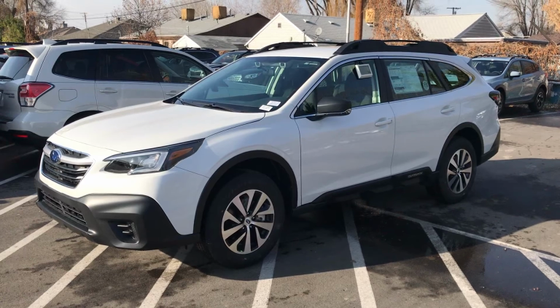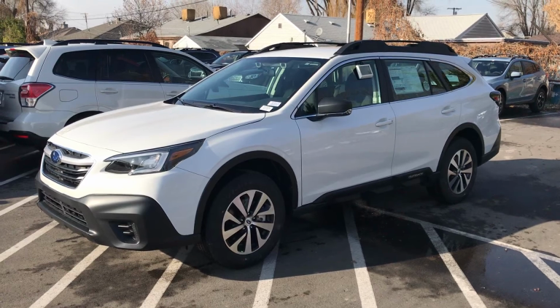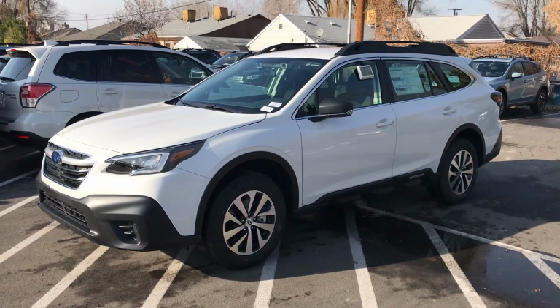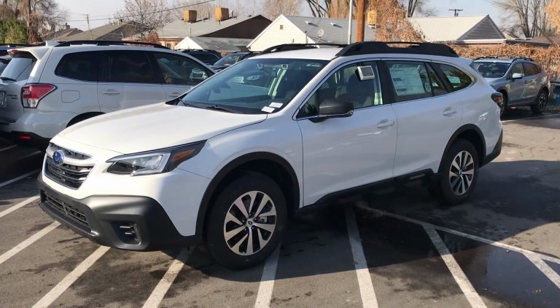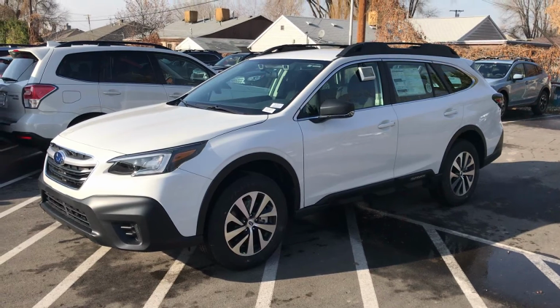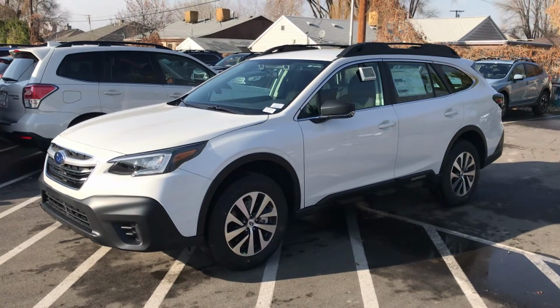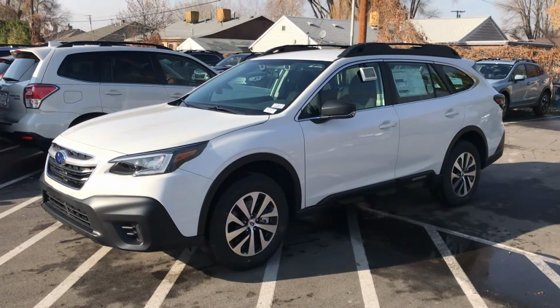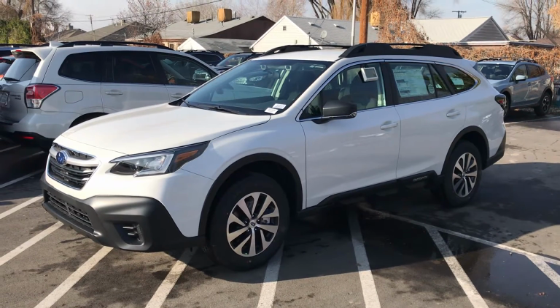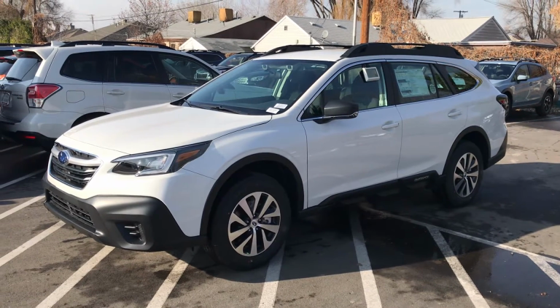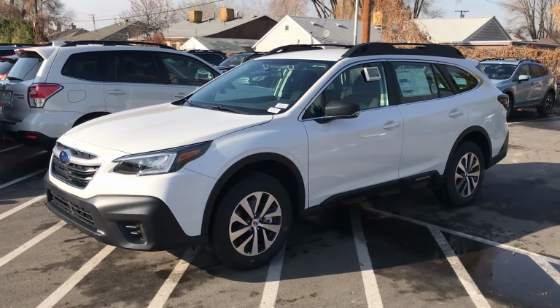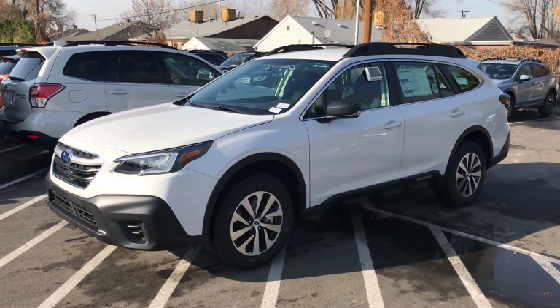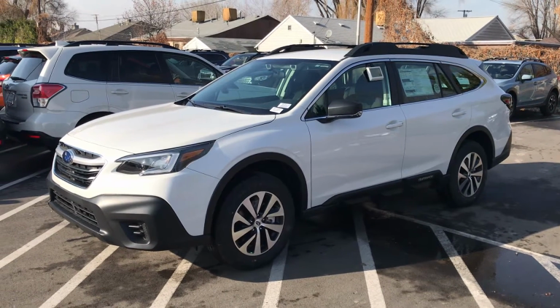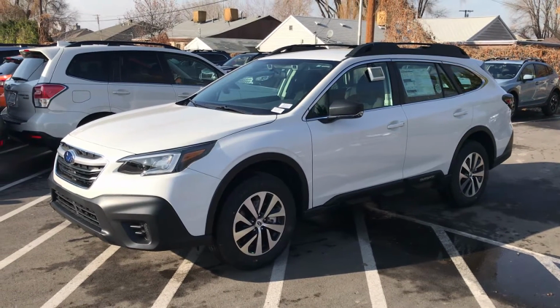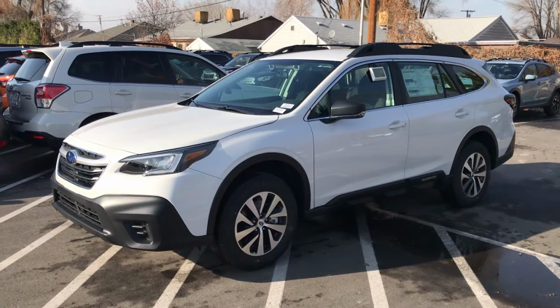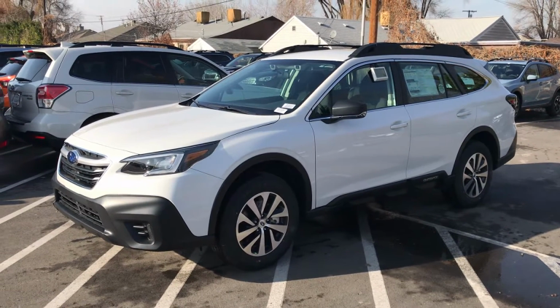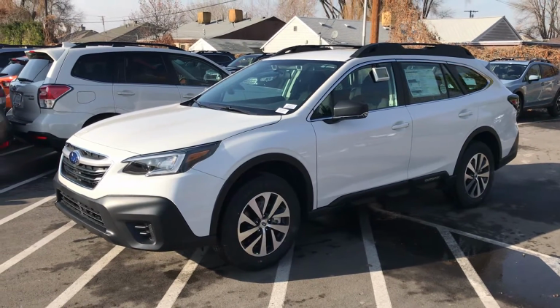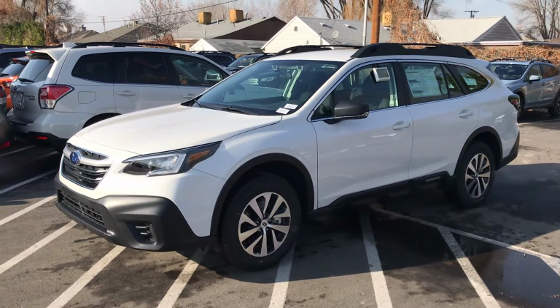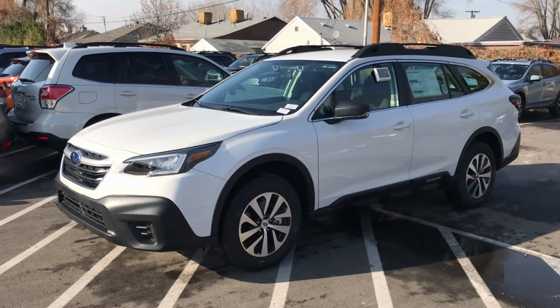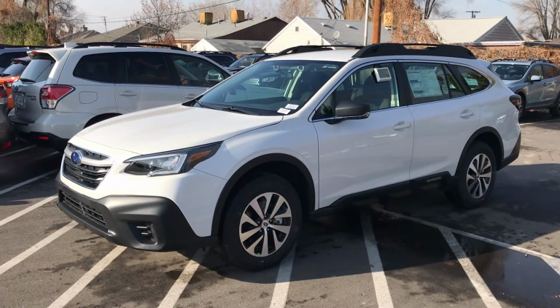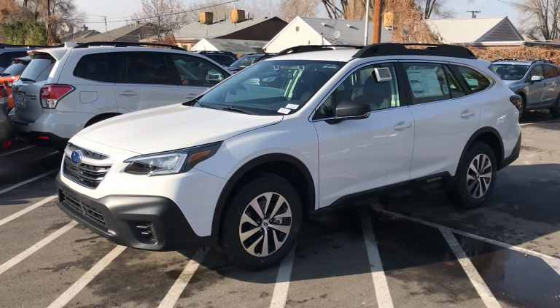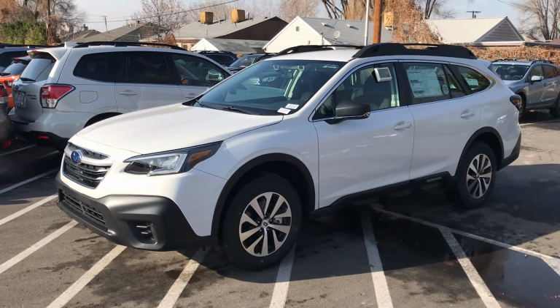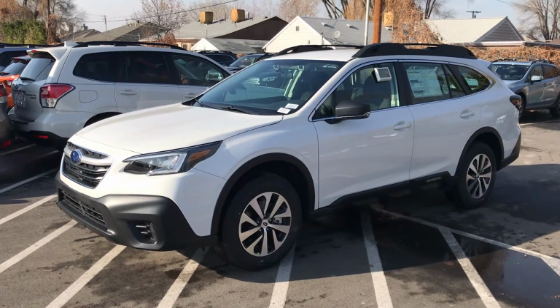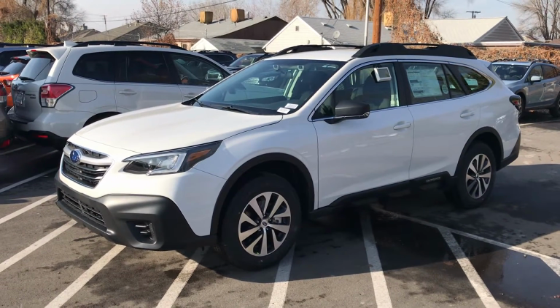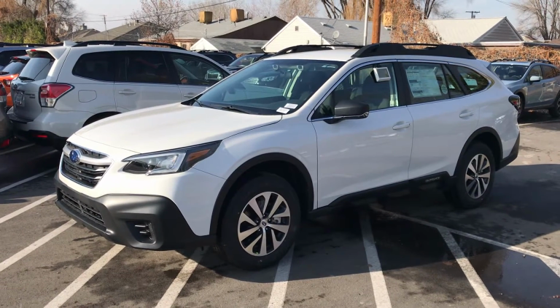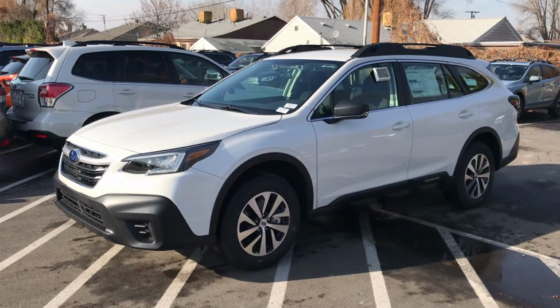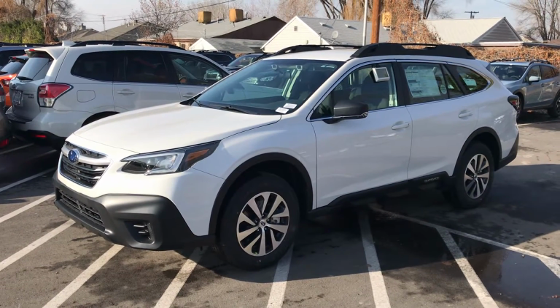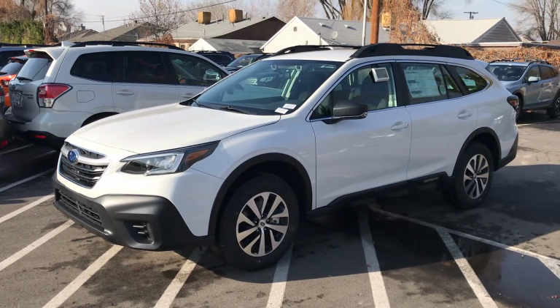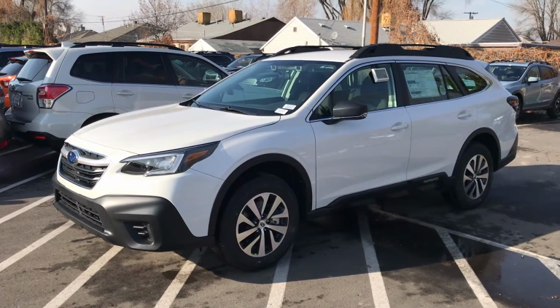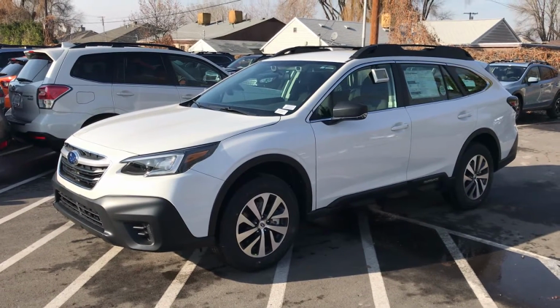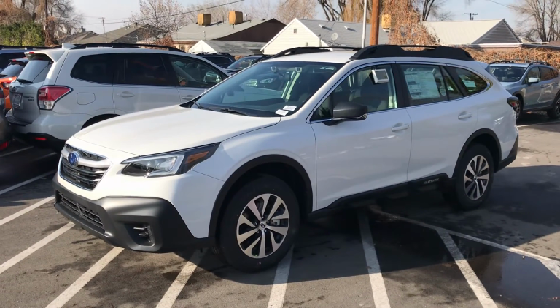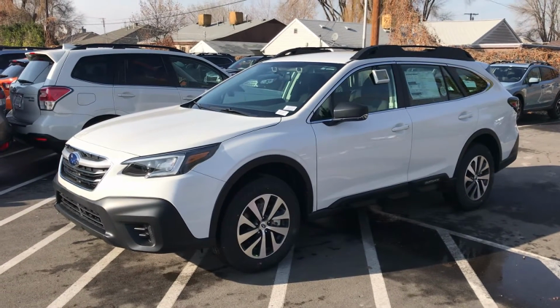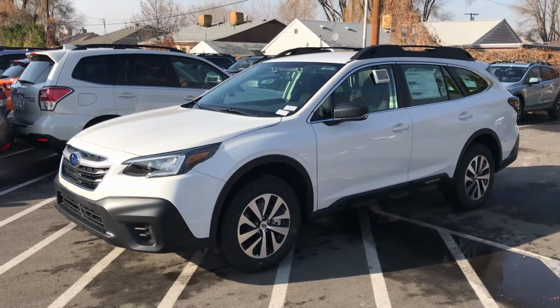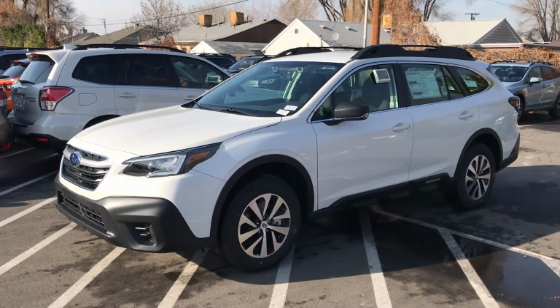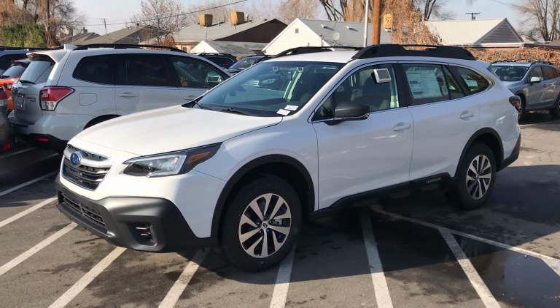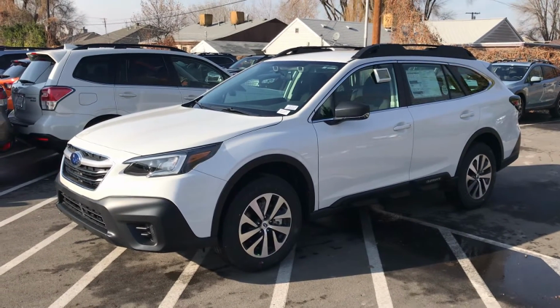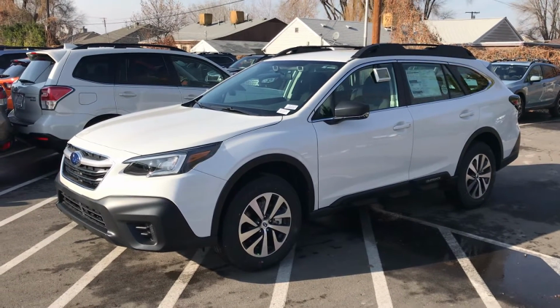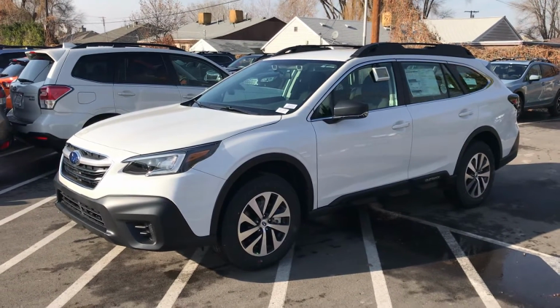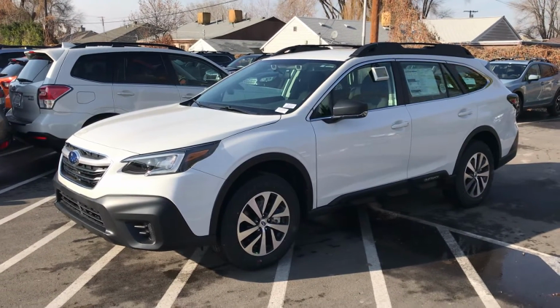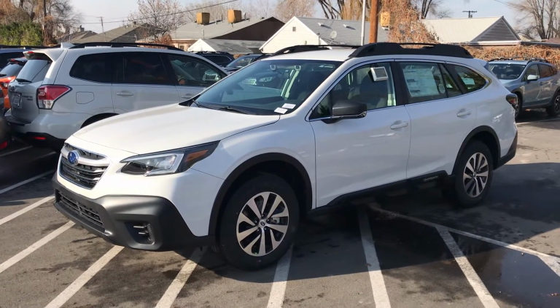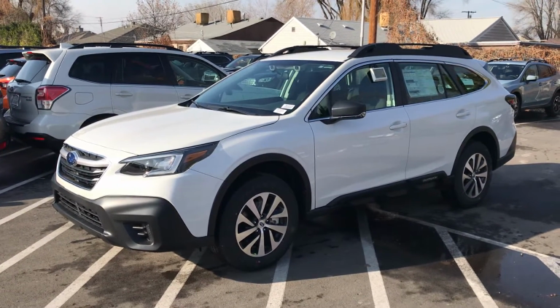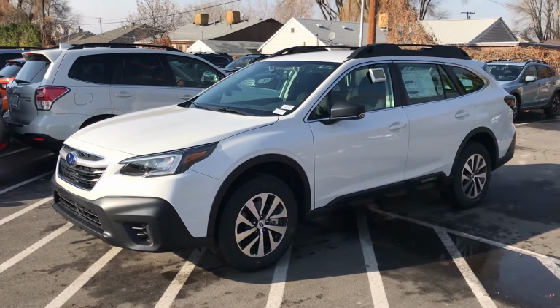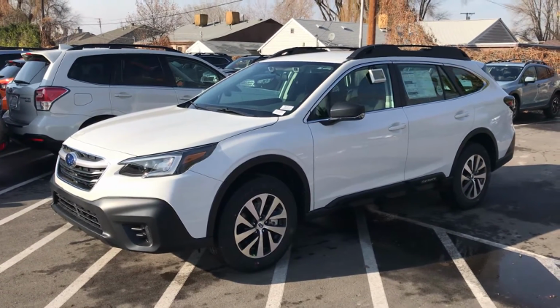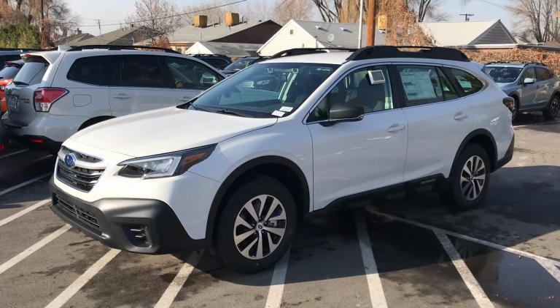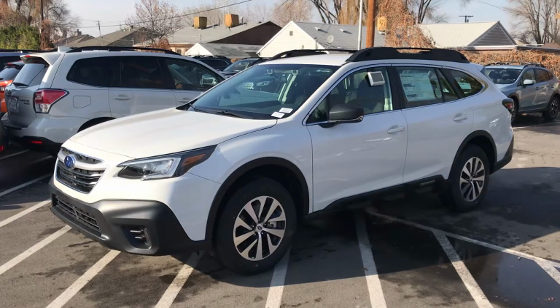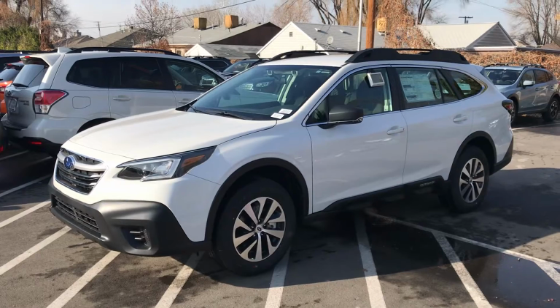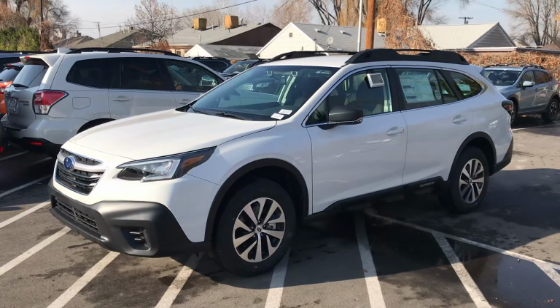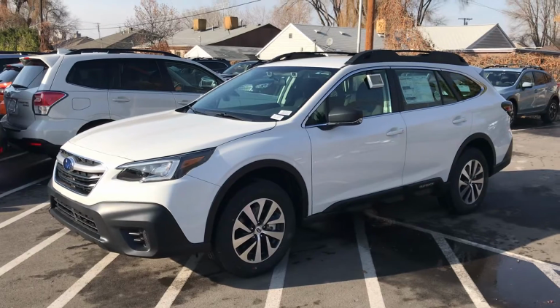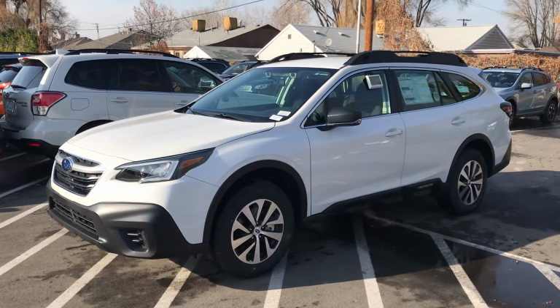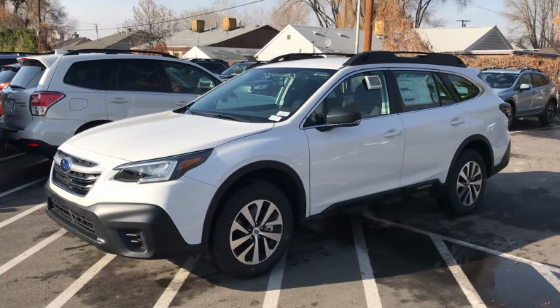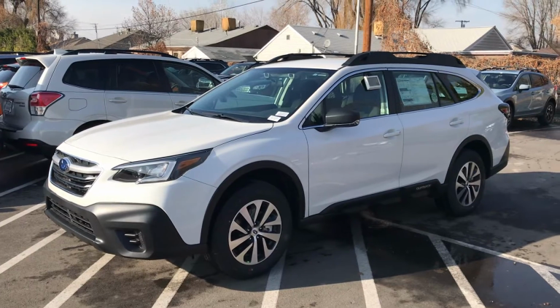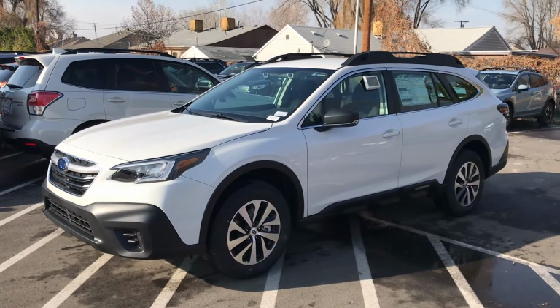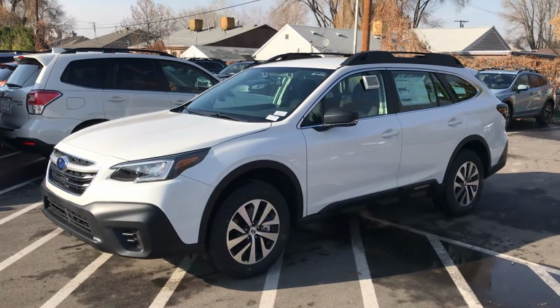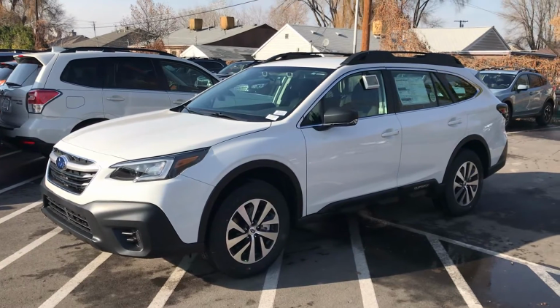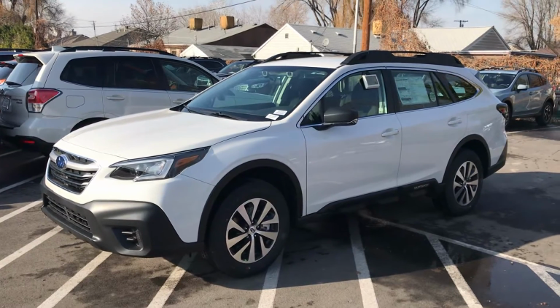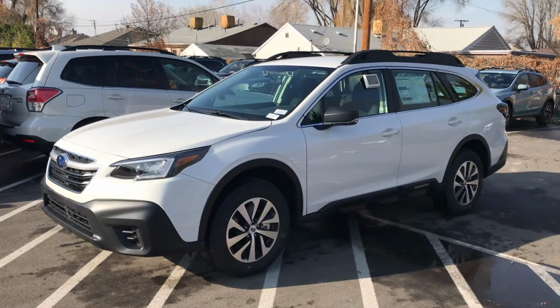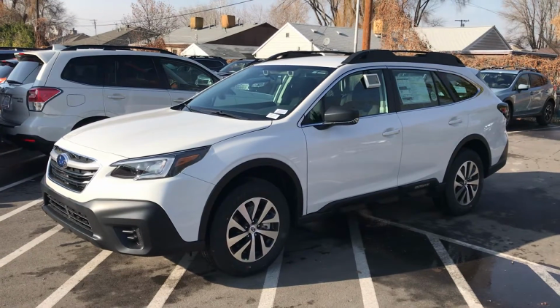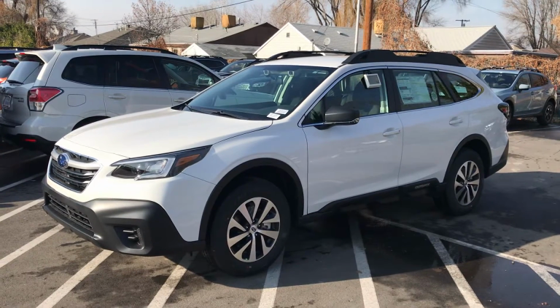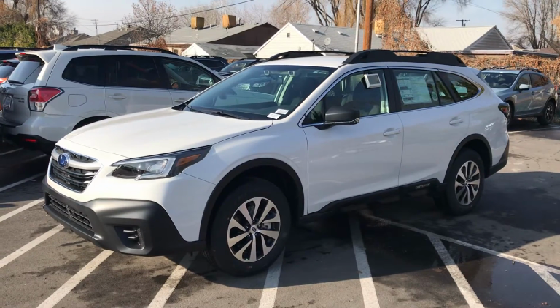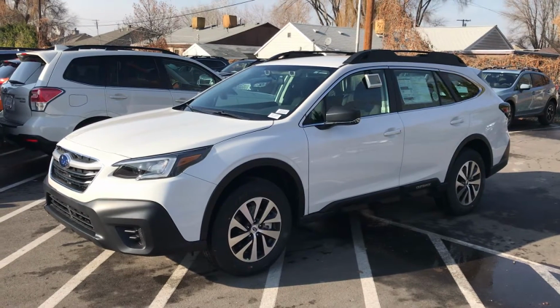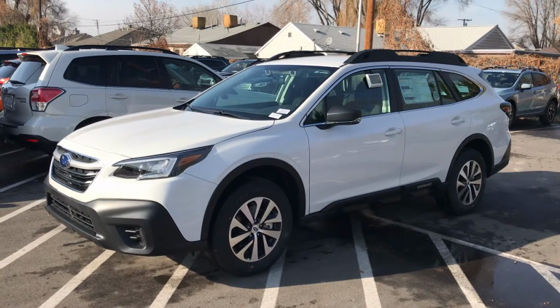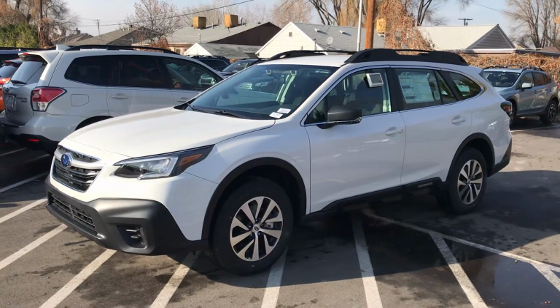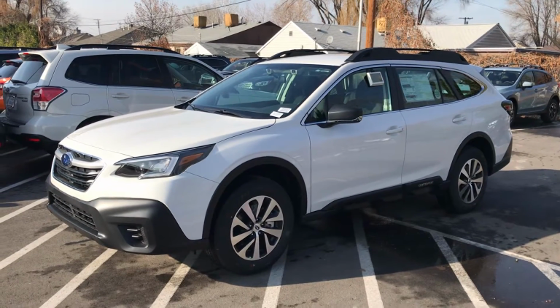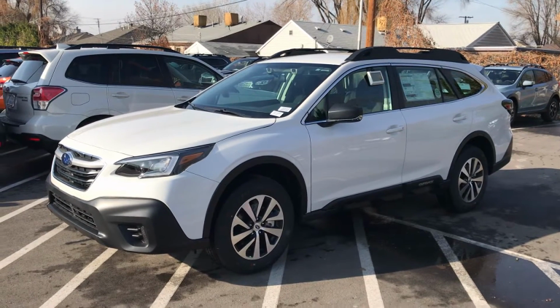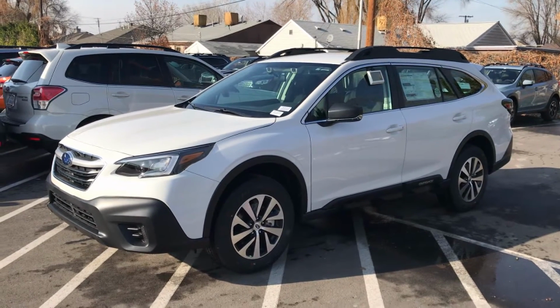Good afternoon, Paula. It is Pete at Mark Miller Subaru. I wanted to show you the car that we were basing numbers off.